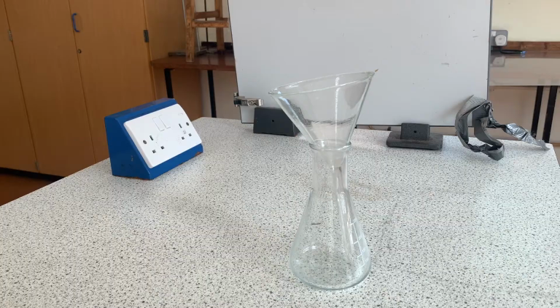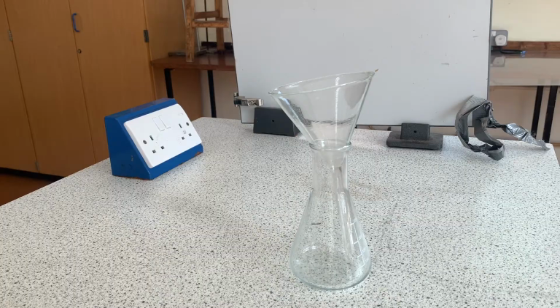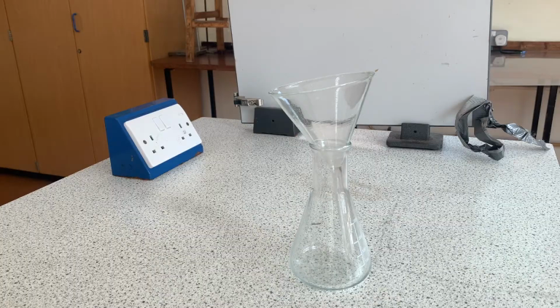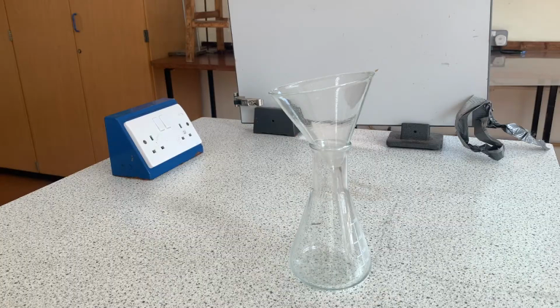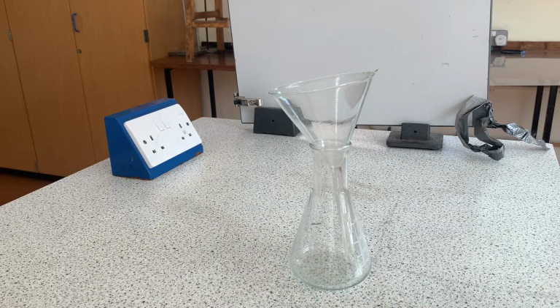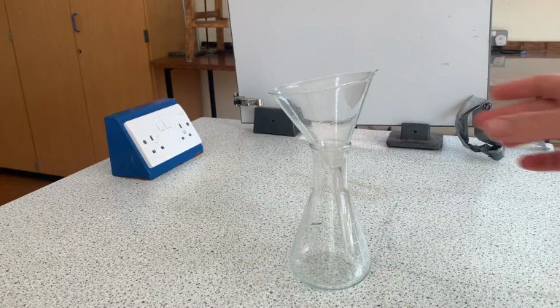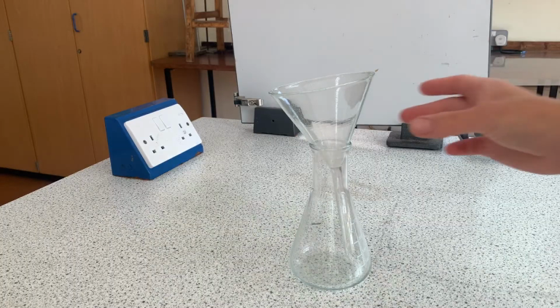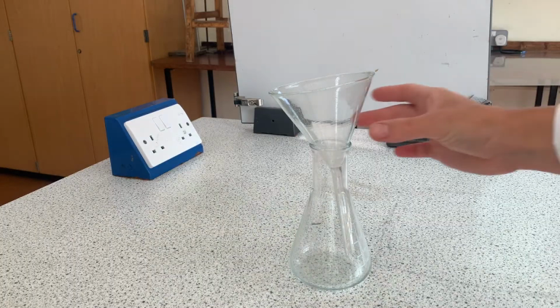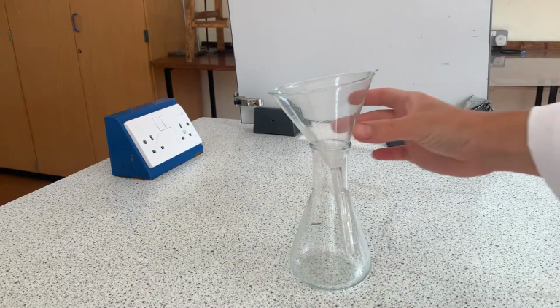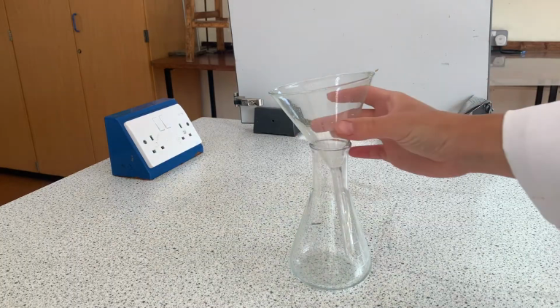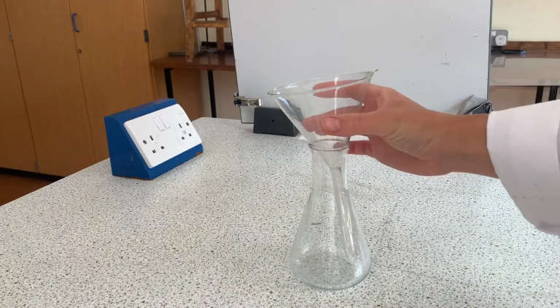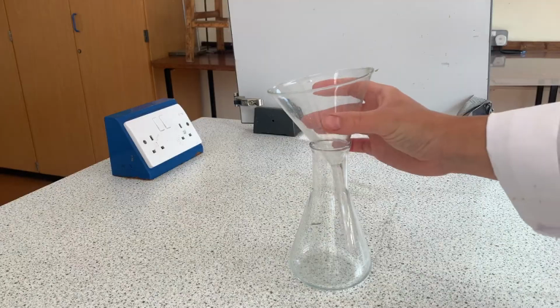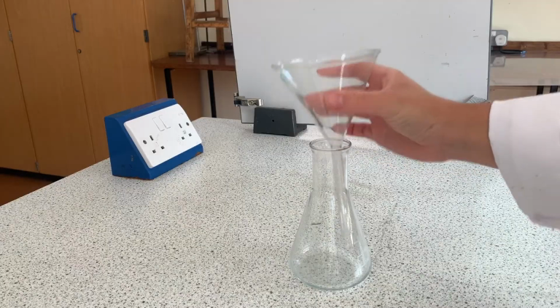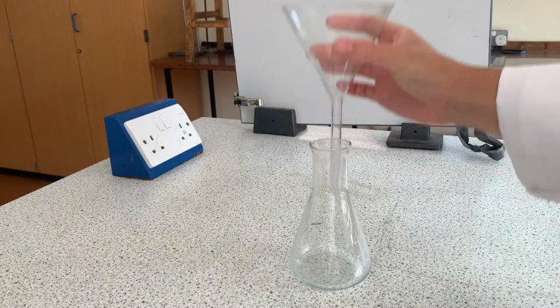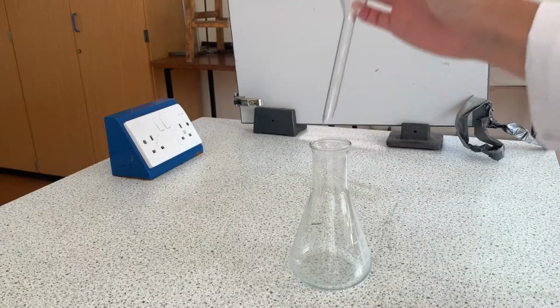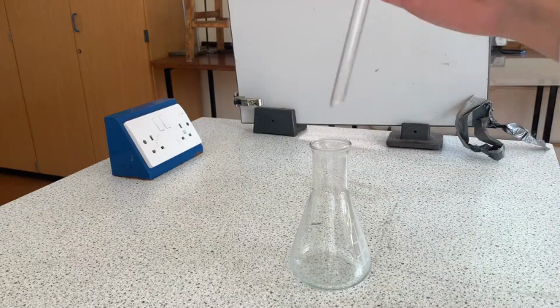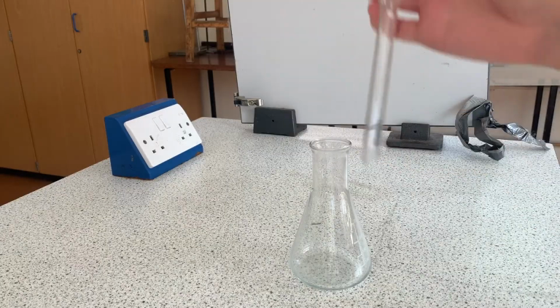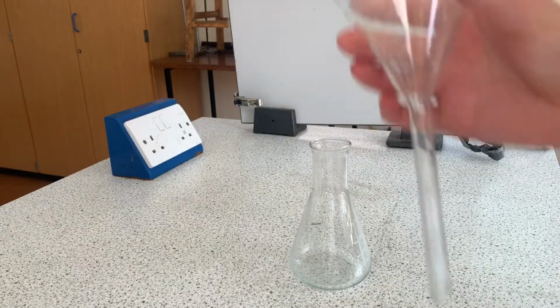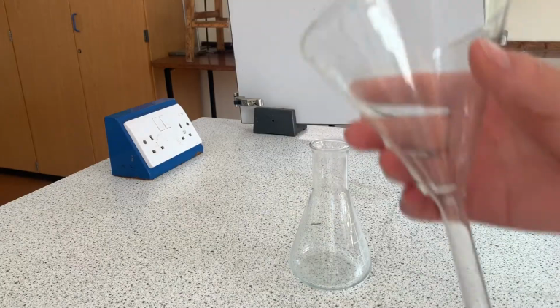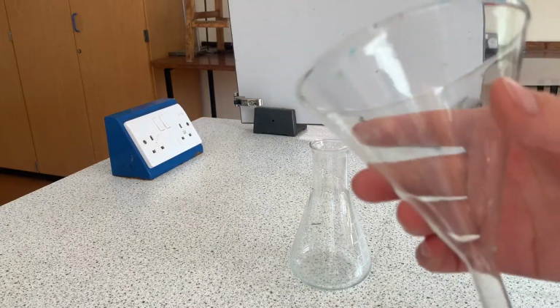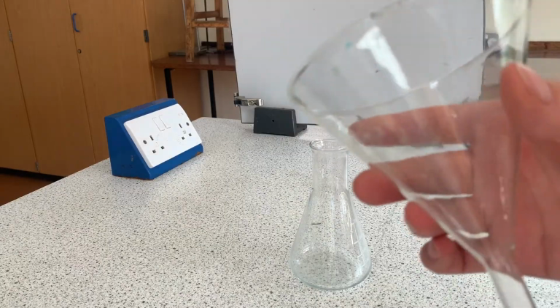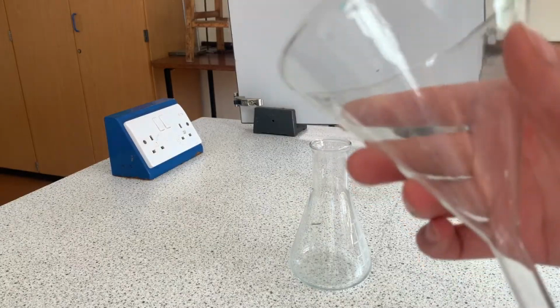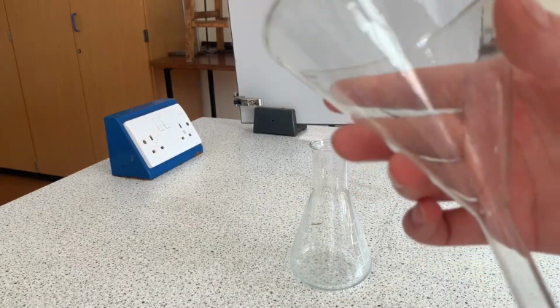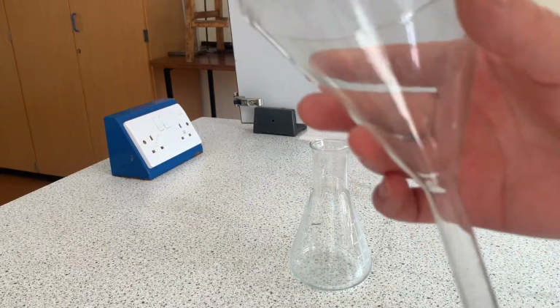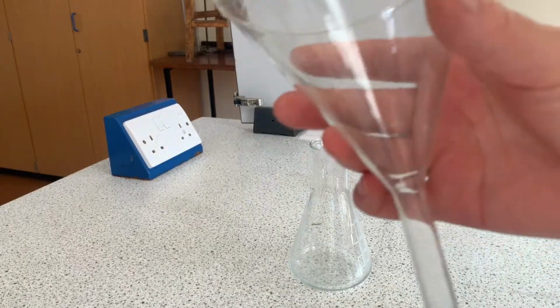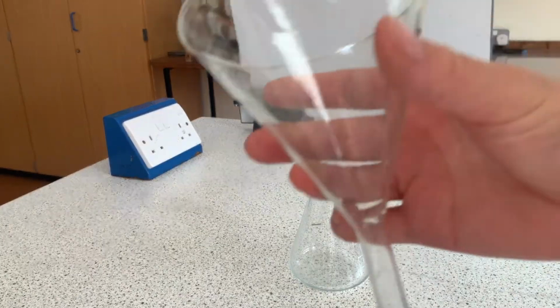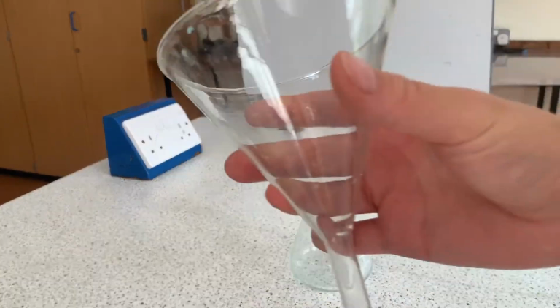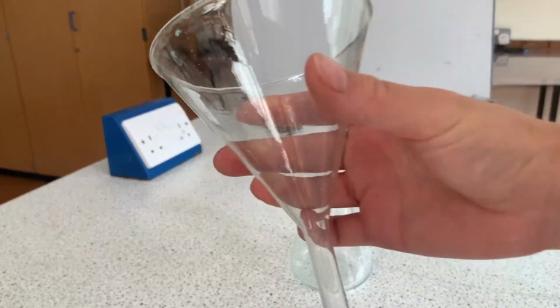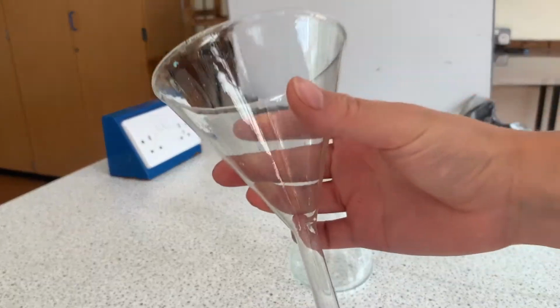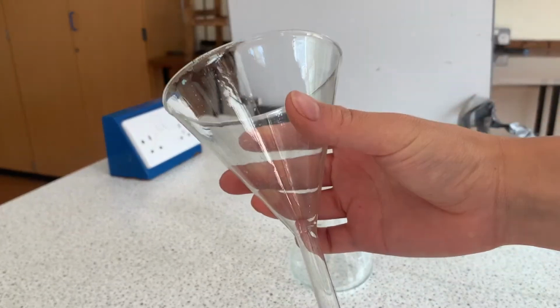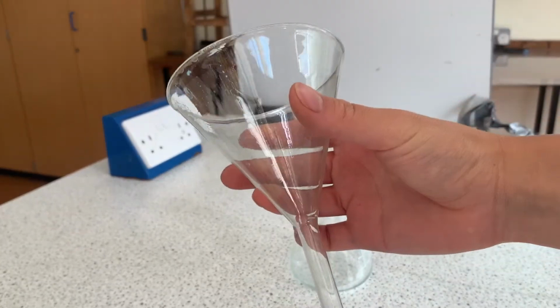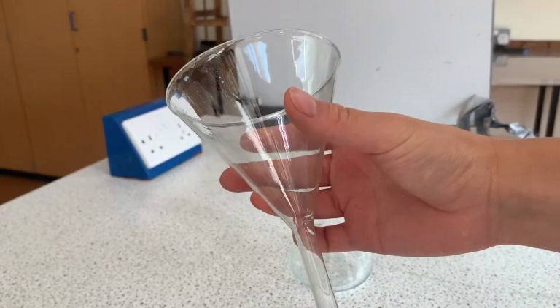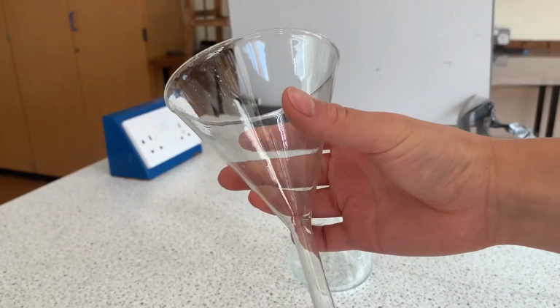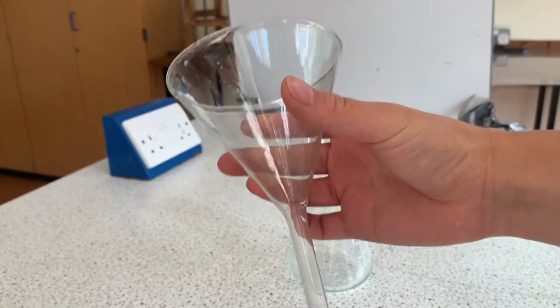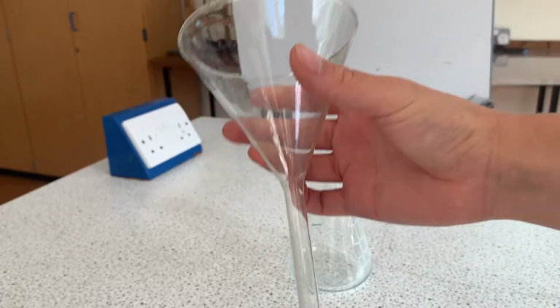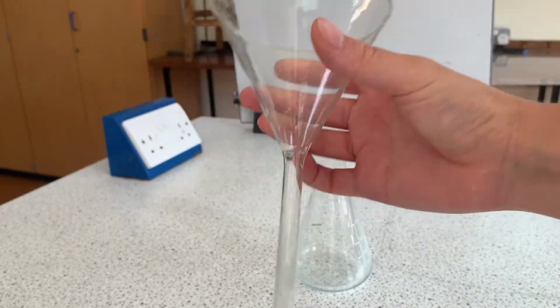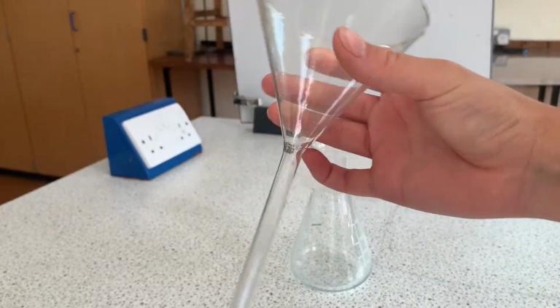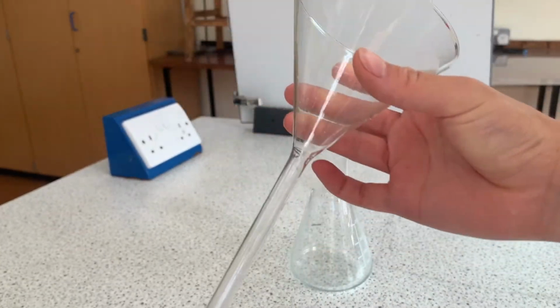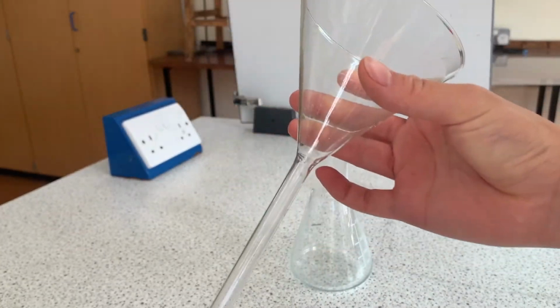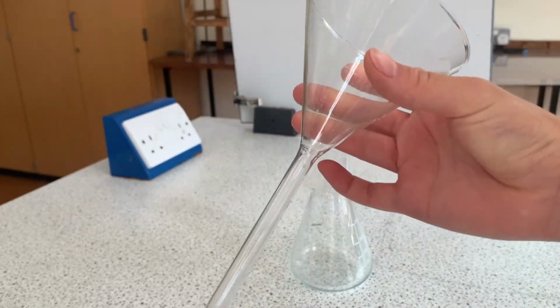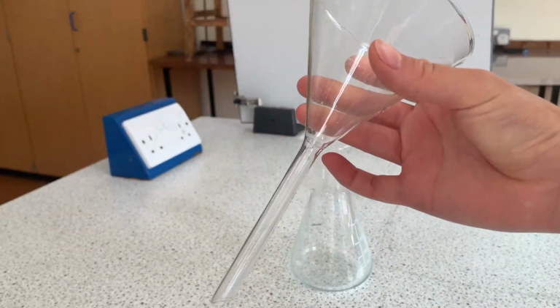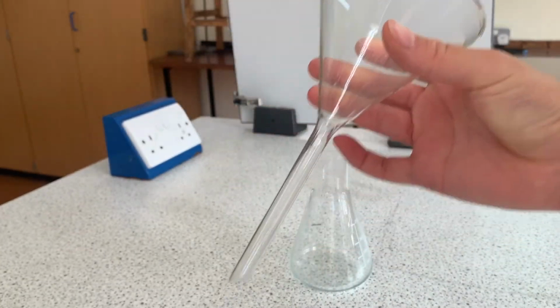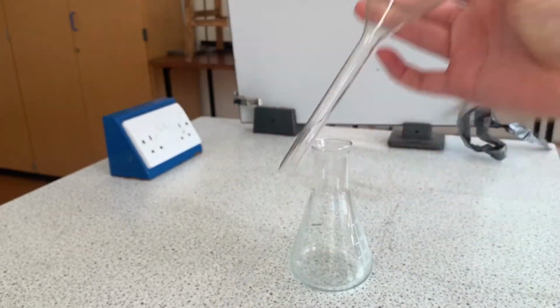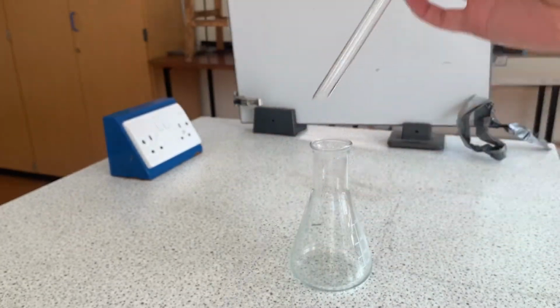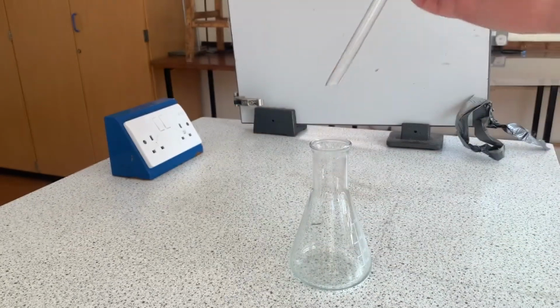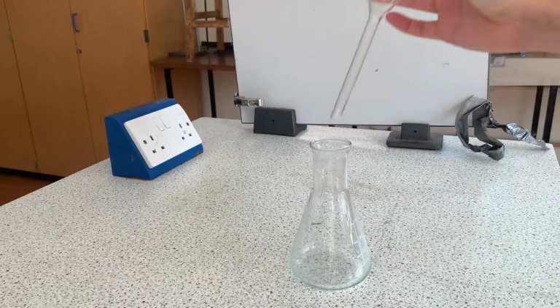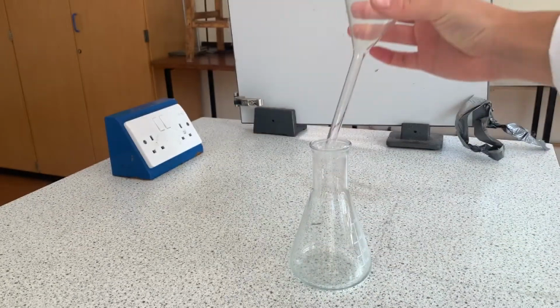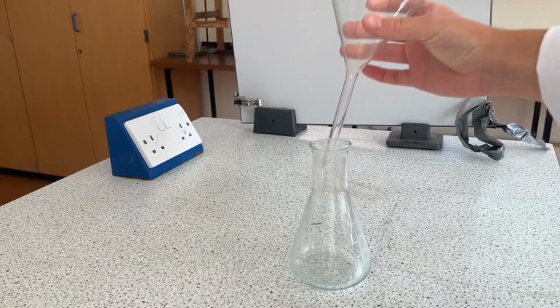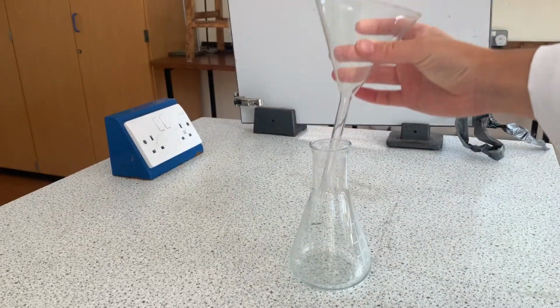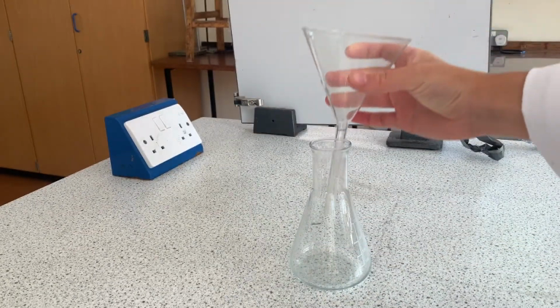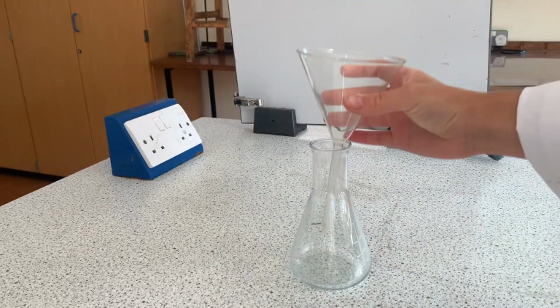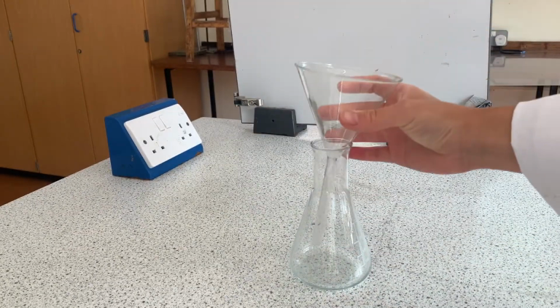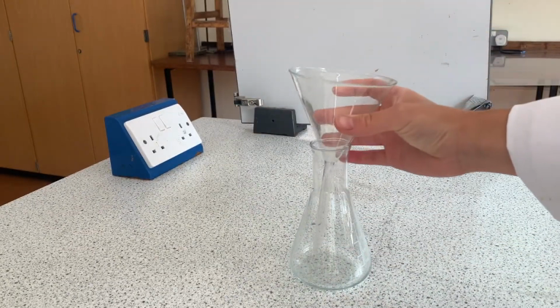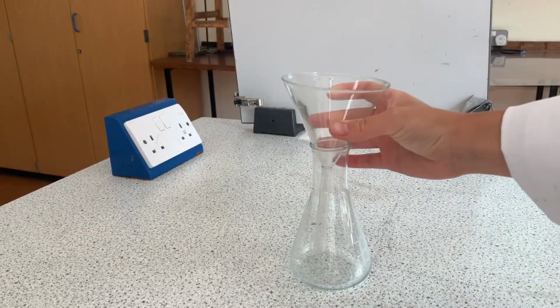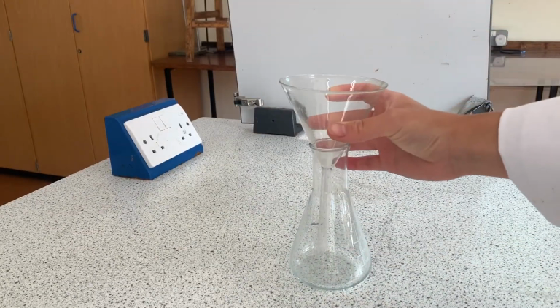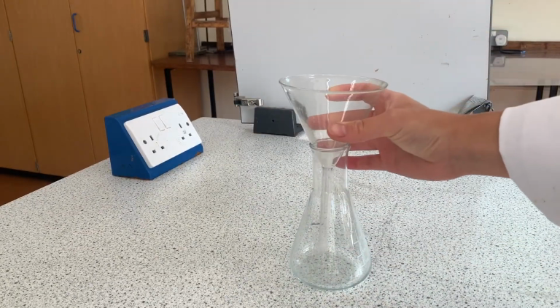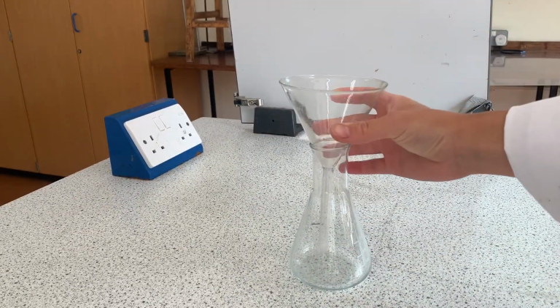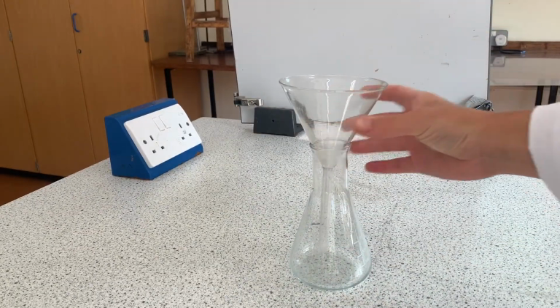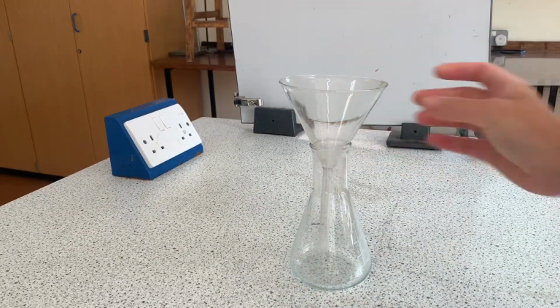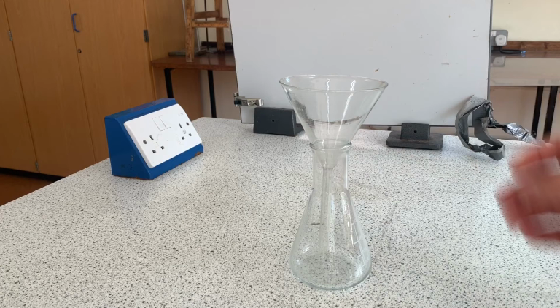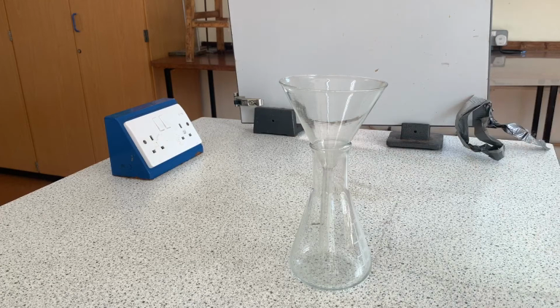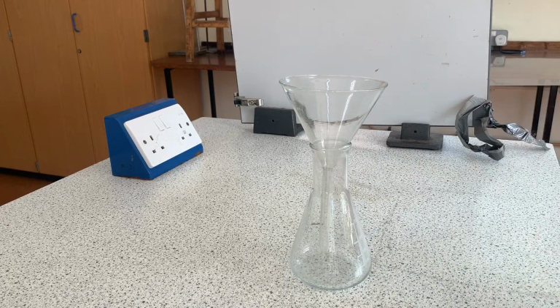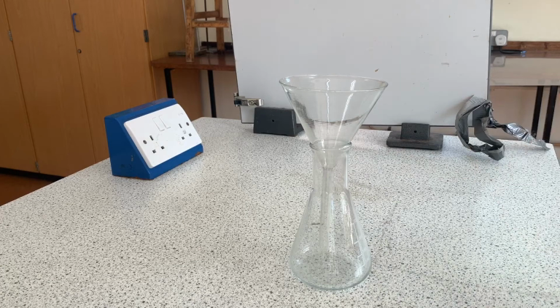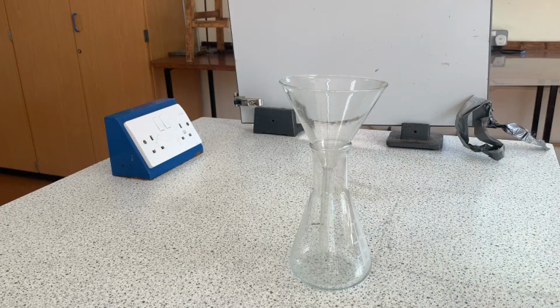This is the apparatus you'll need: a conical flask, a funnel — which could be glass or plastic — and filter paper.